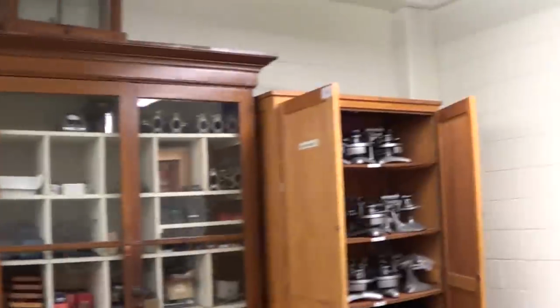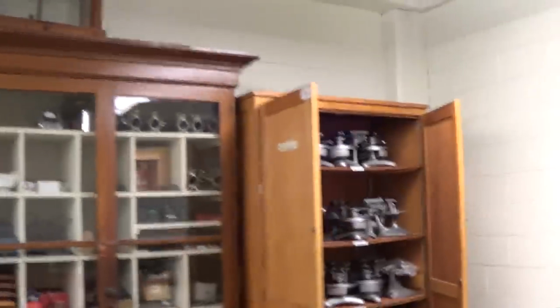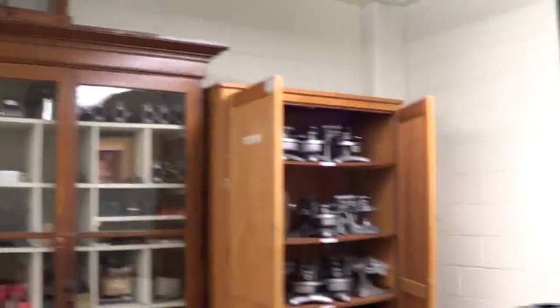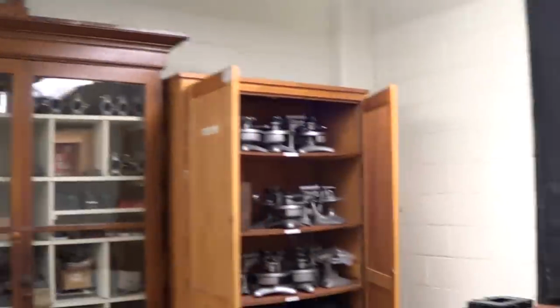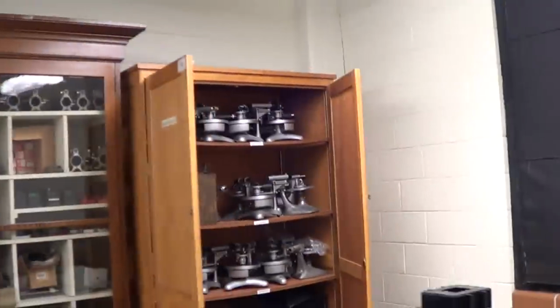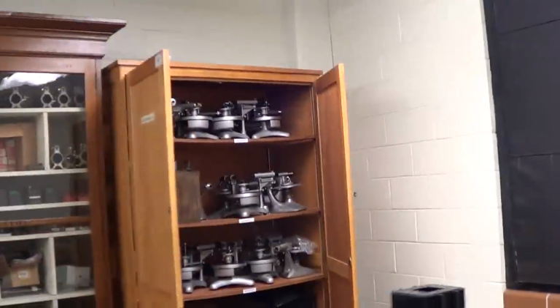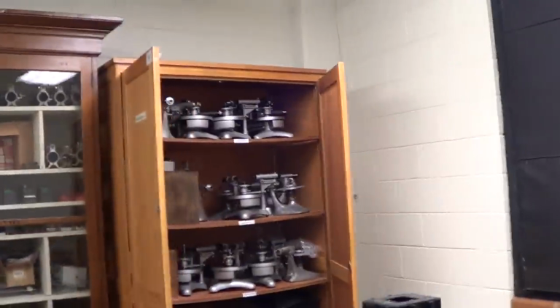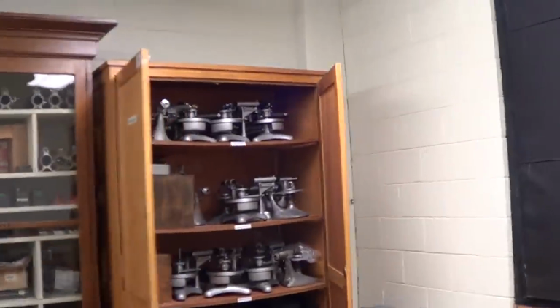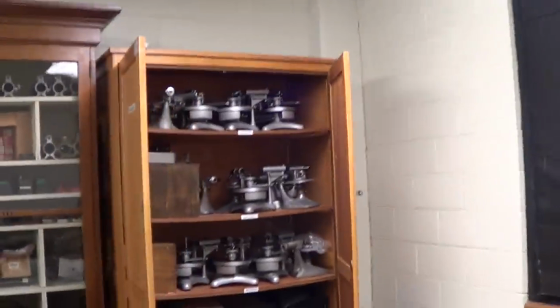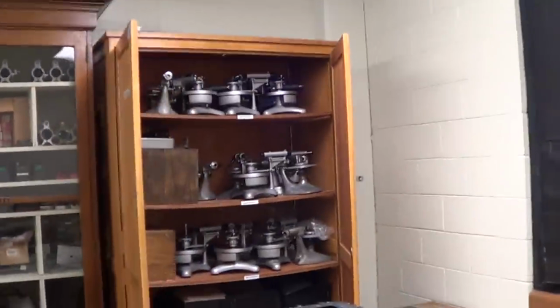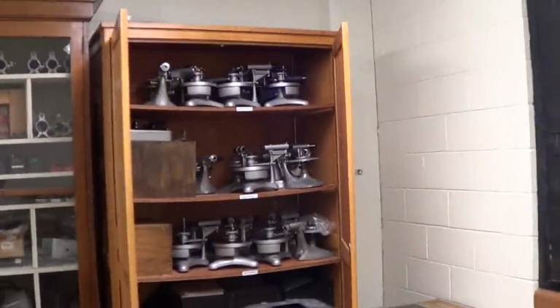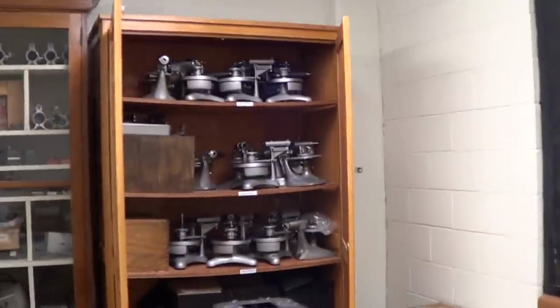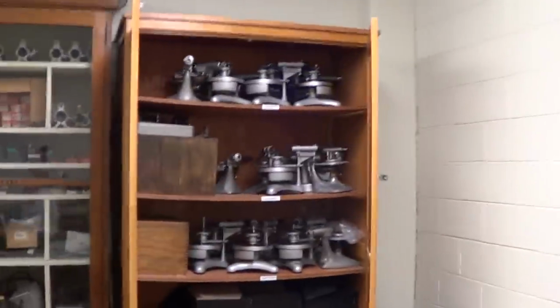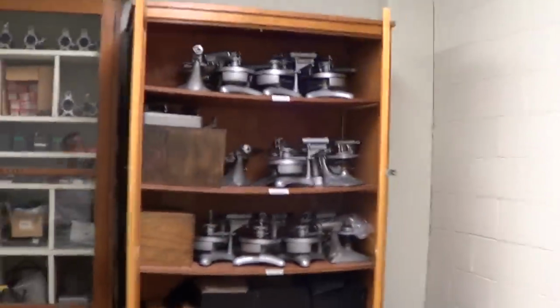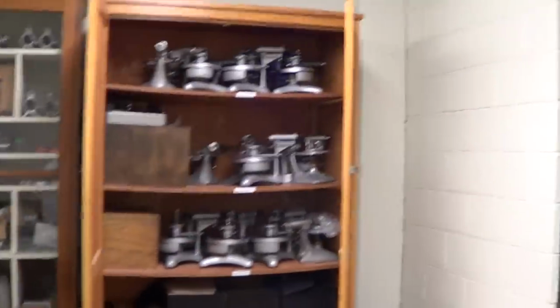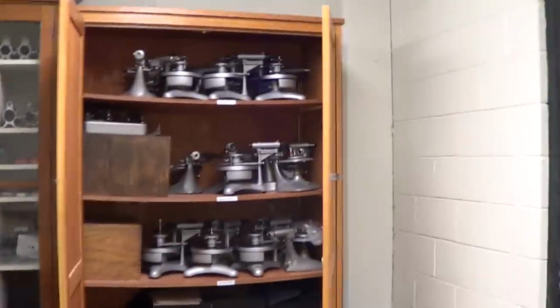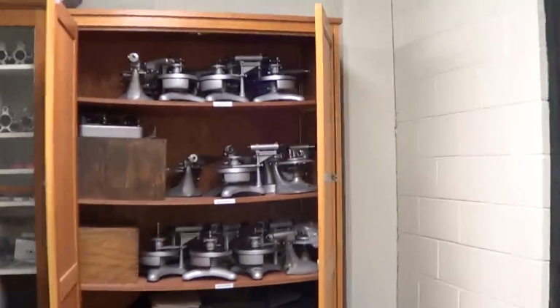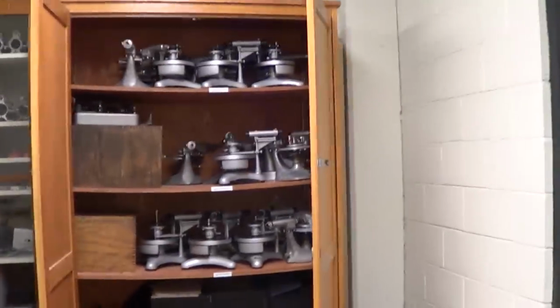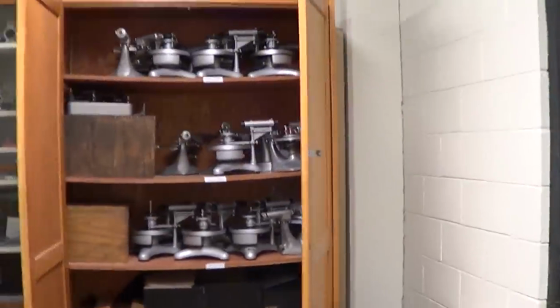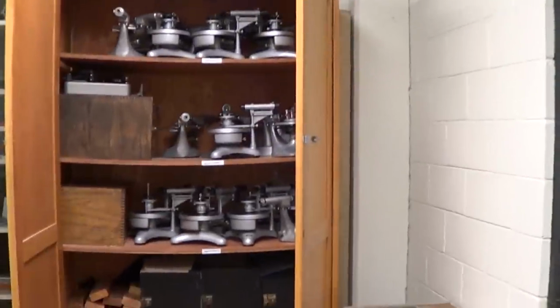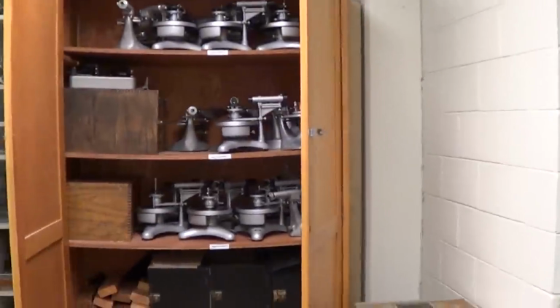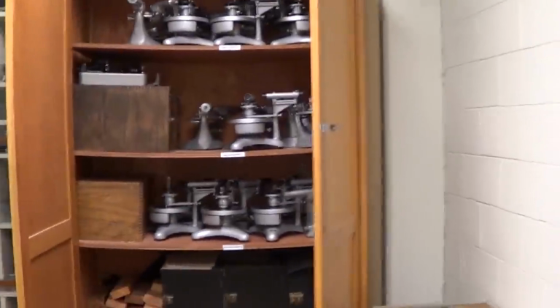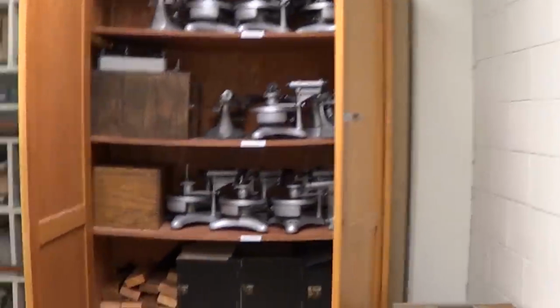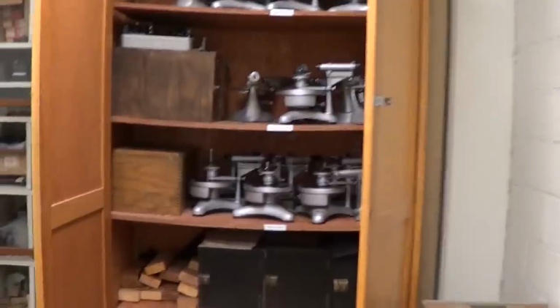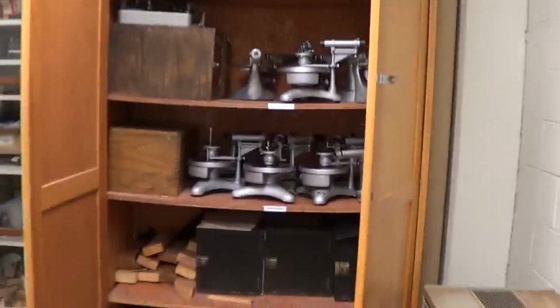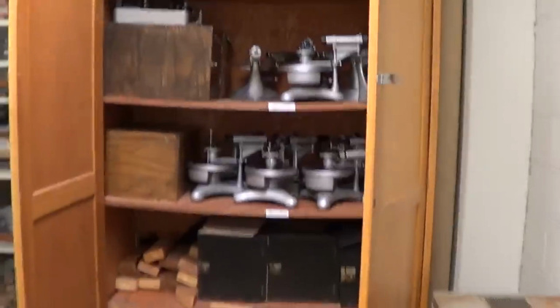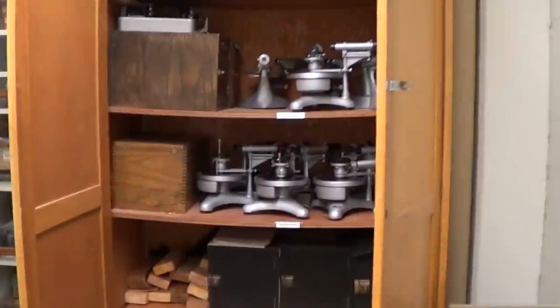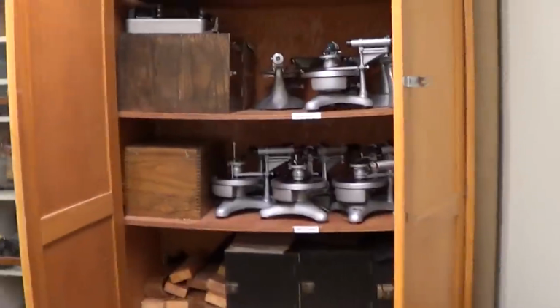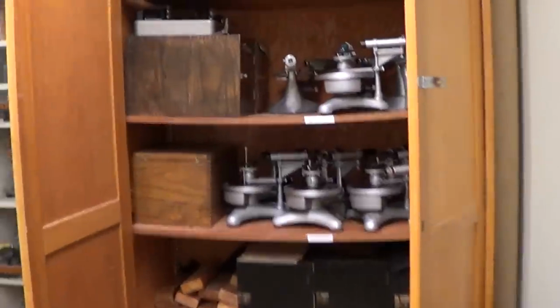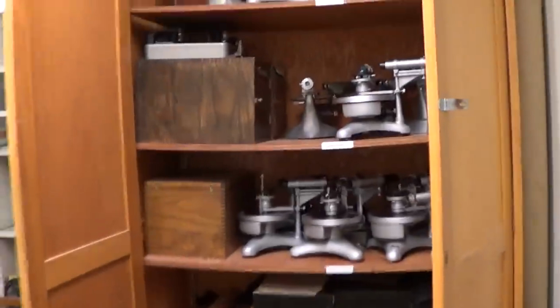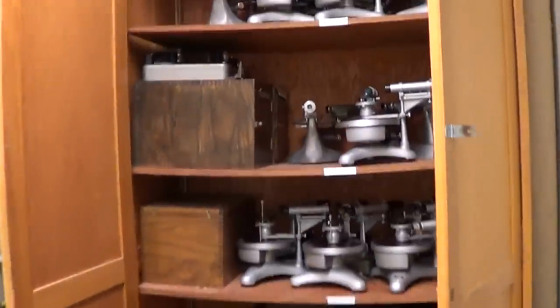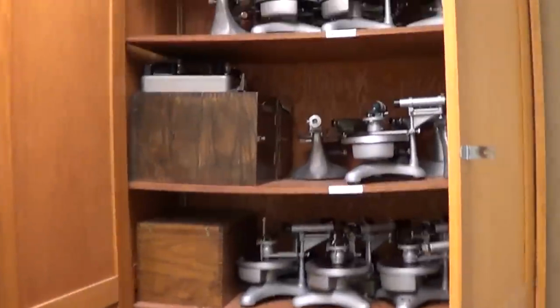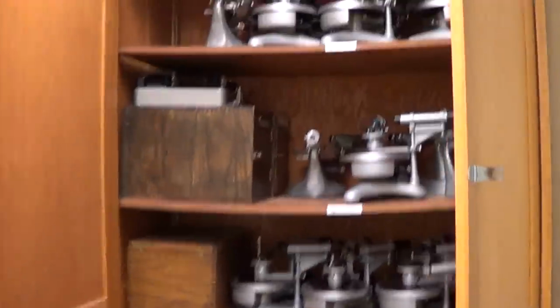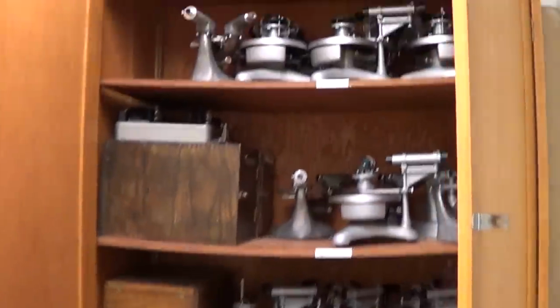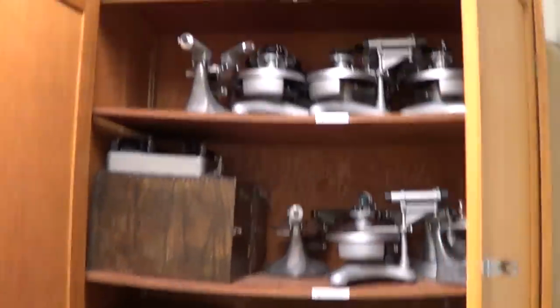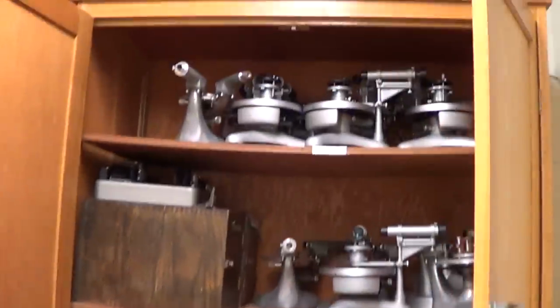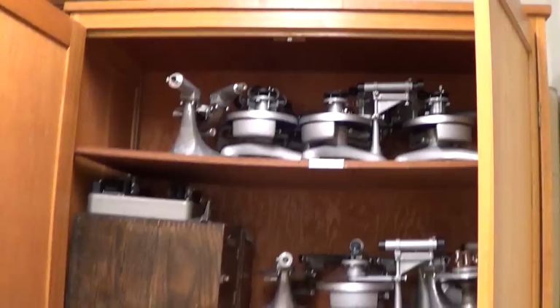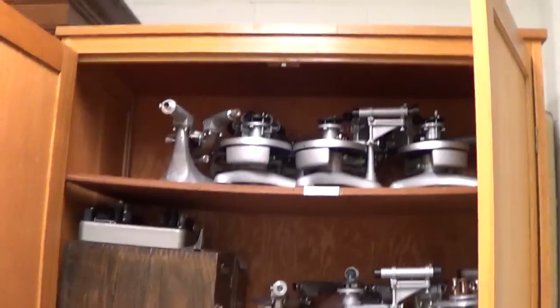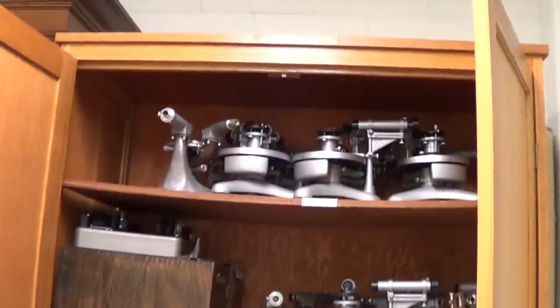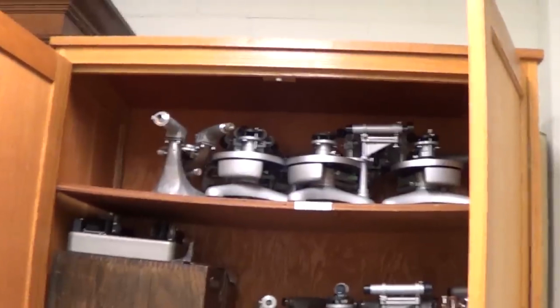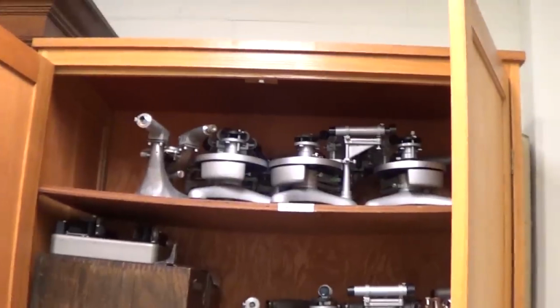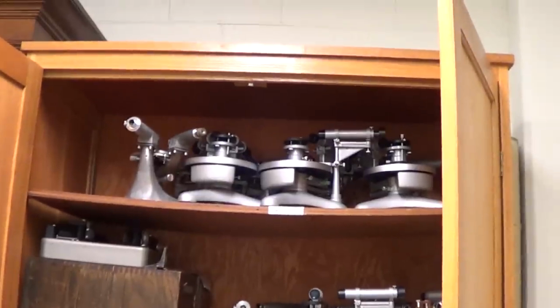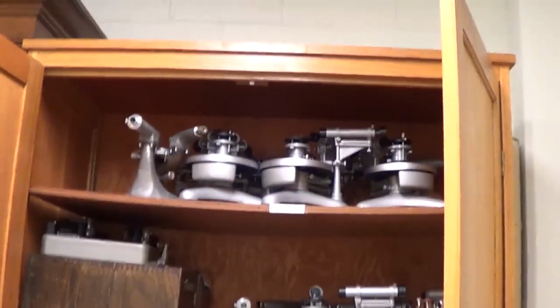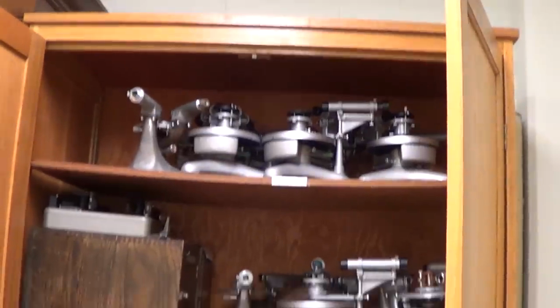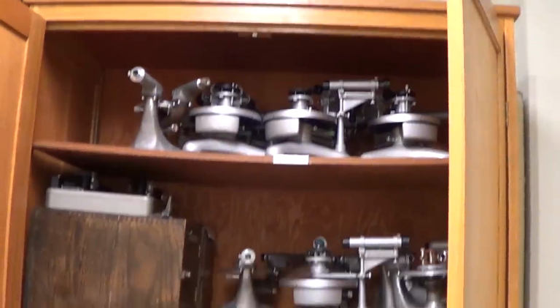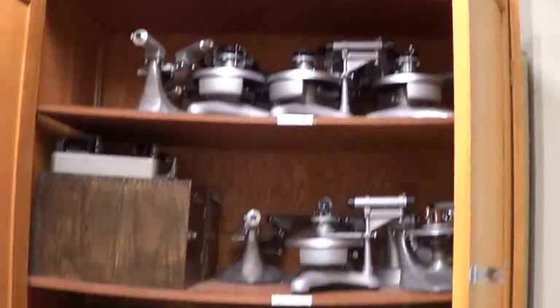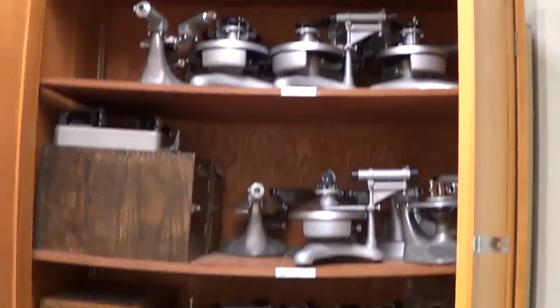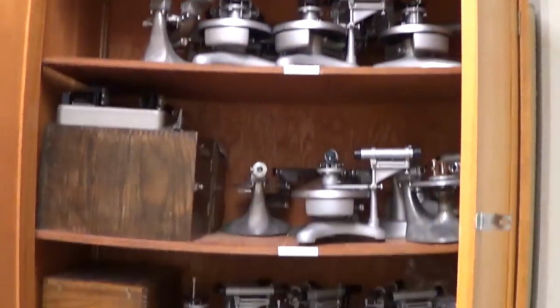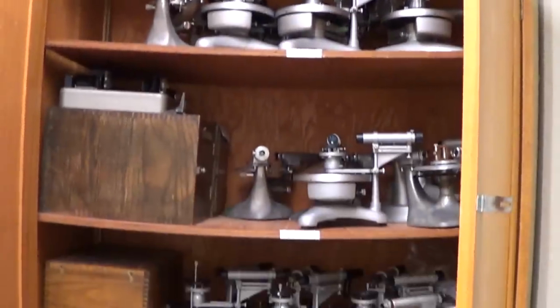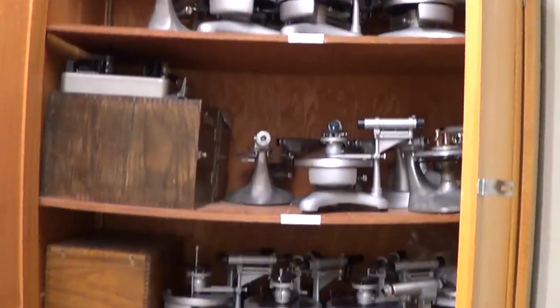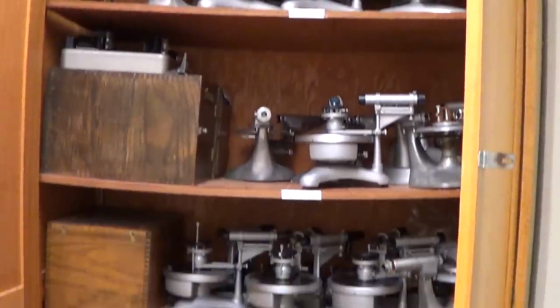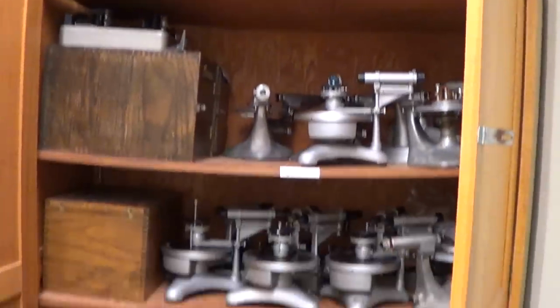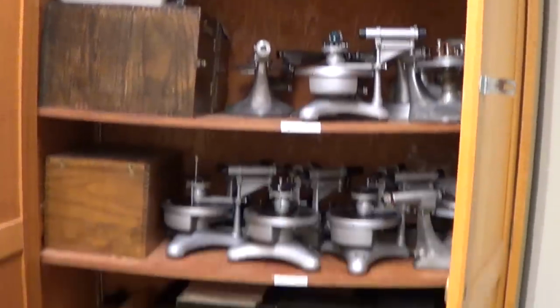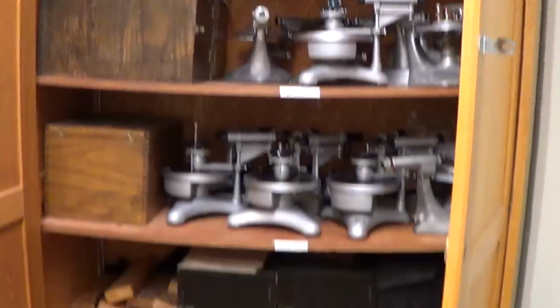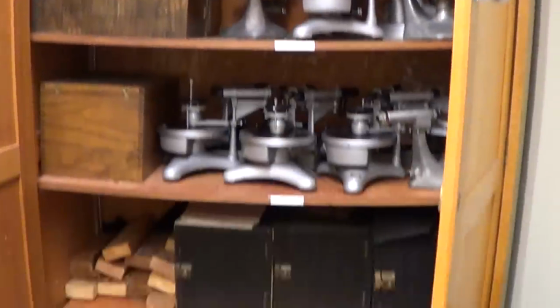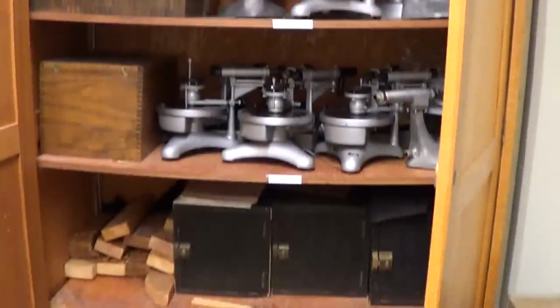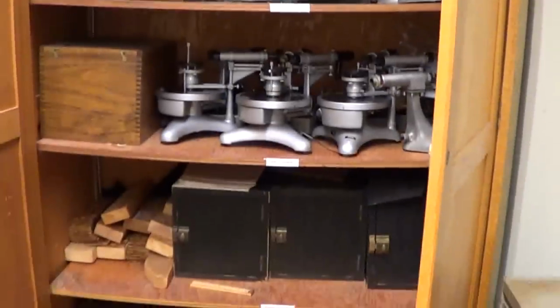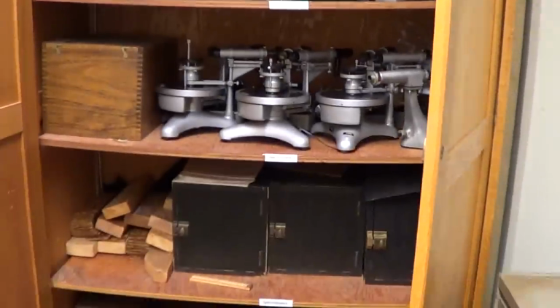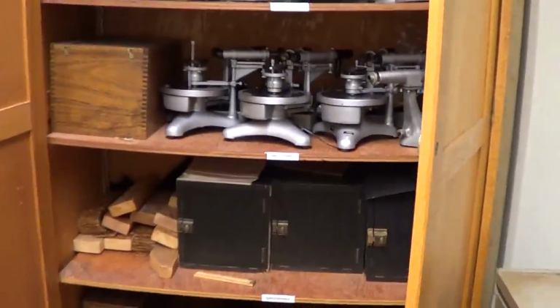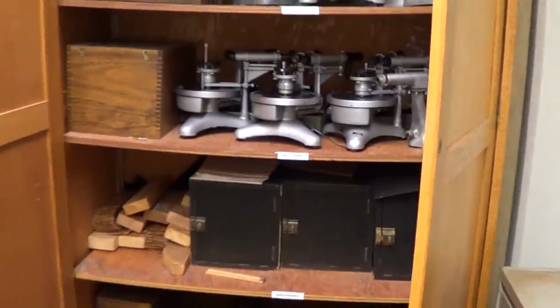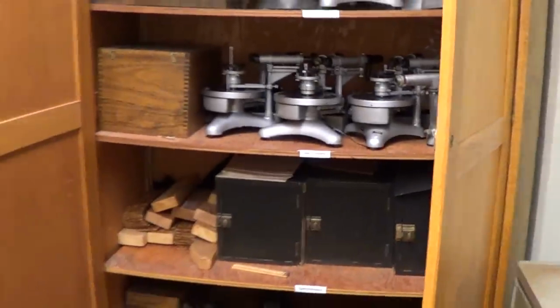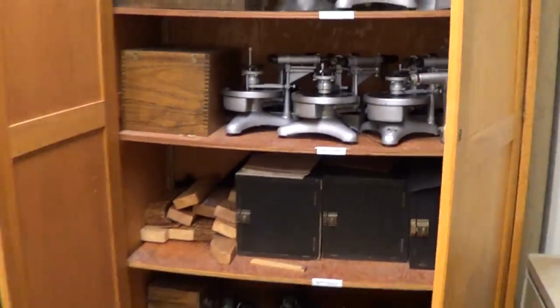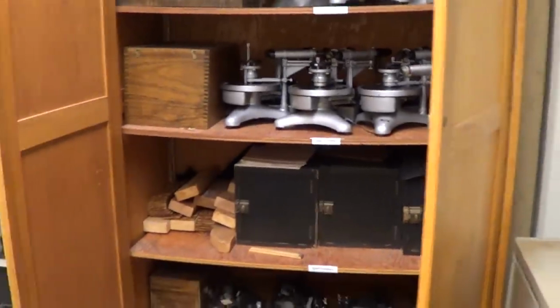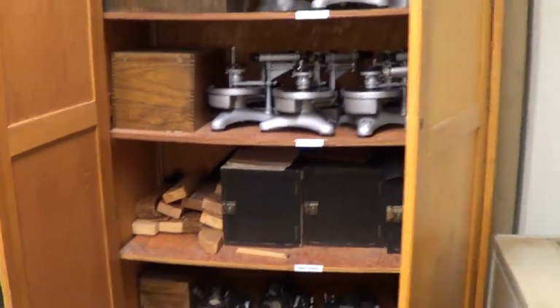And then in the closet at the end of the room, there are spectrometers. All of this equipment should be labeled.